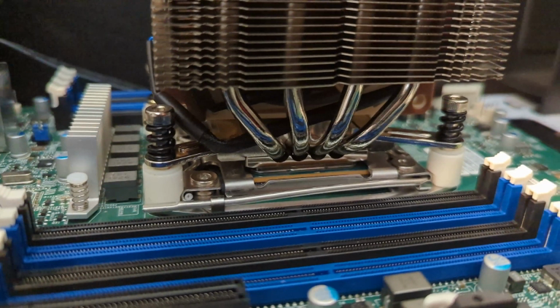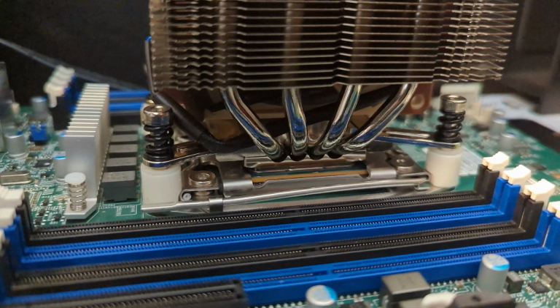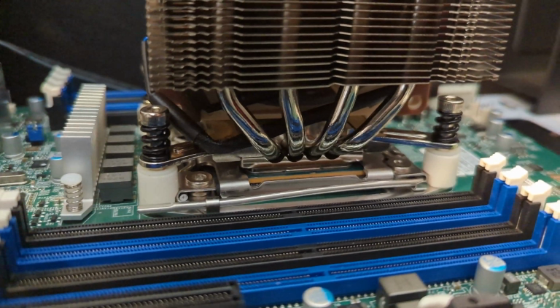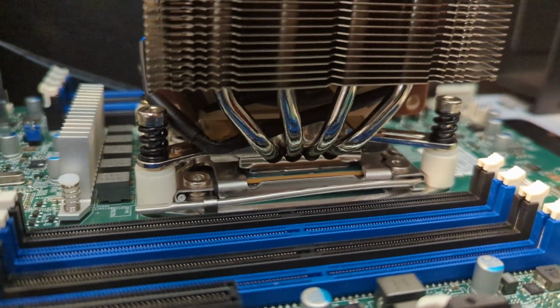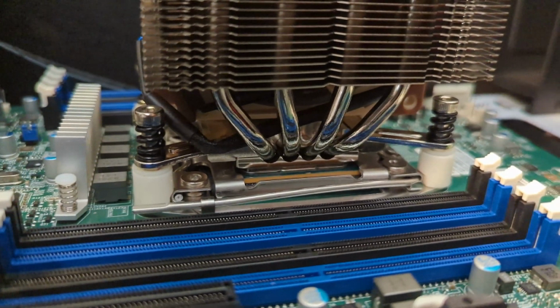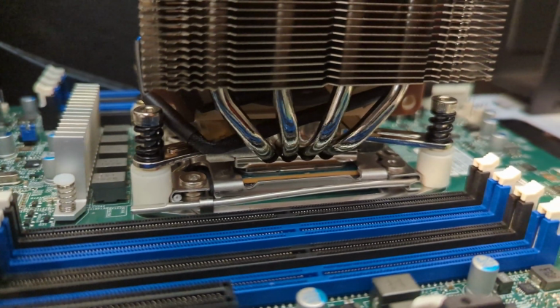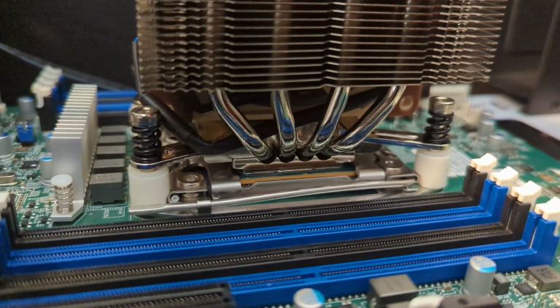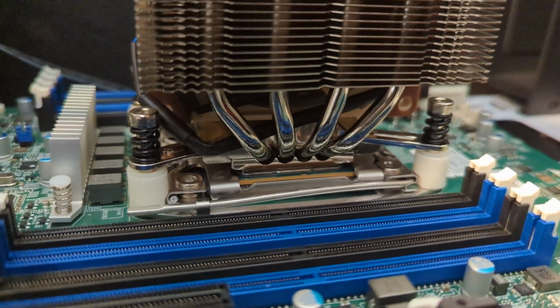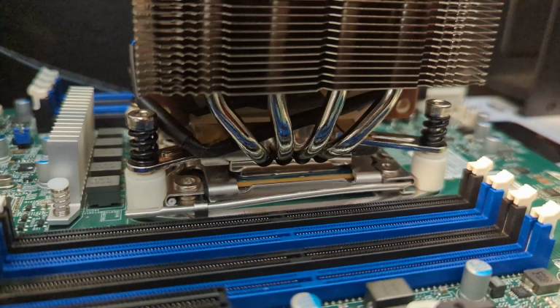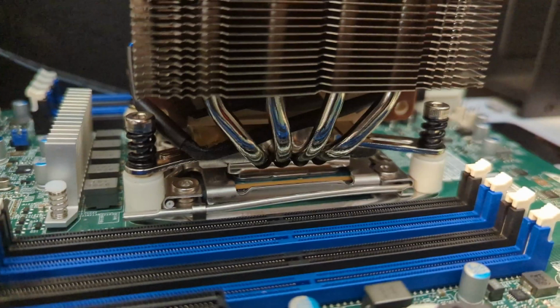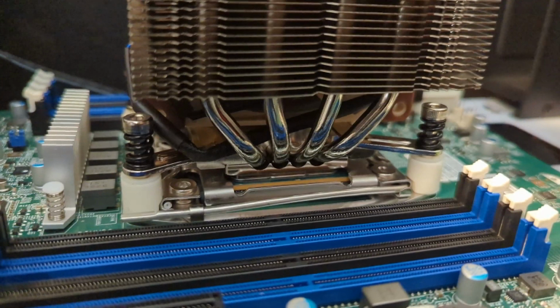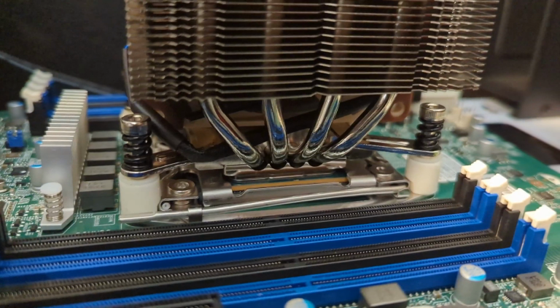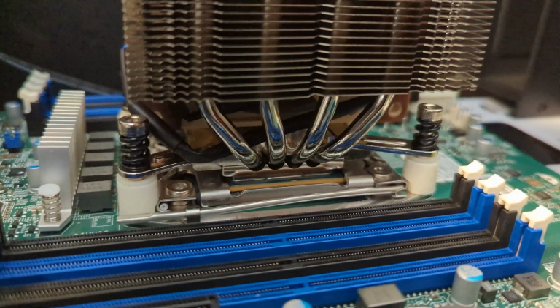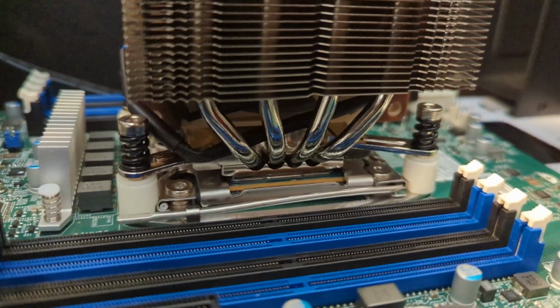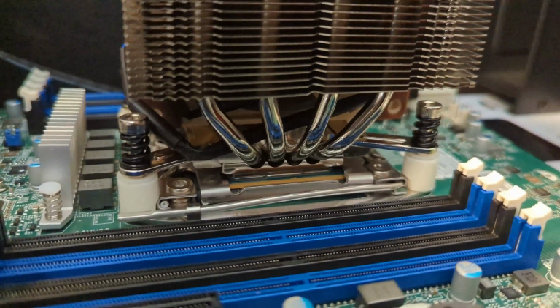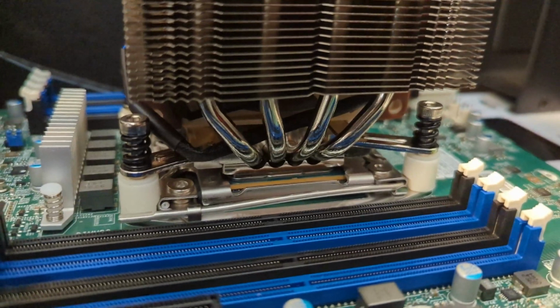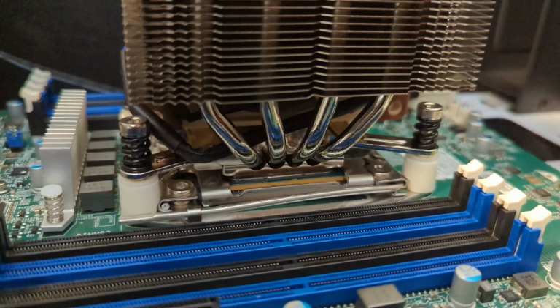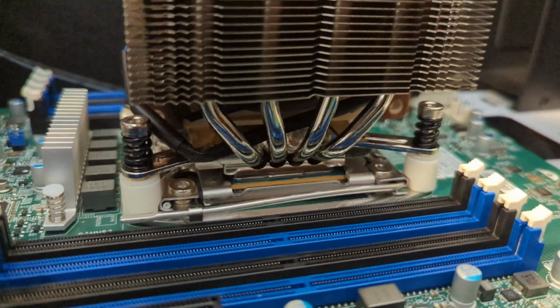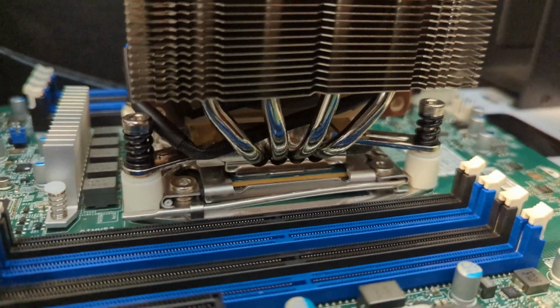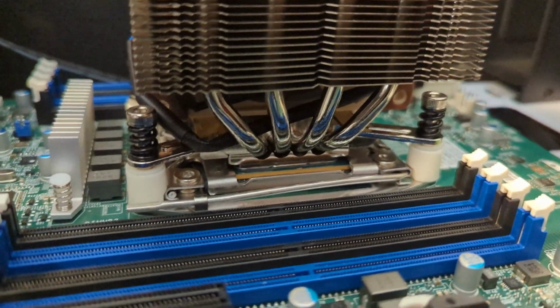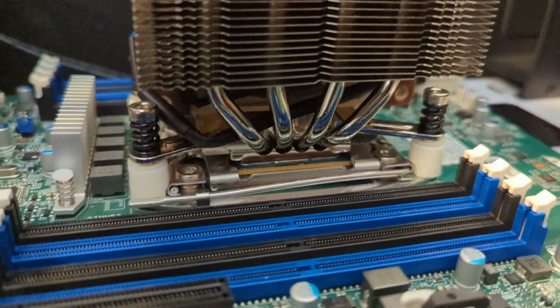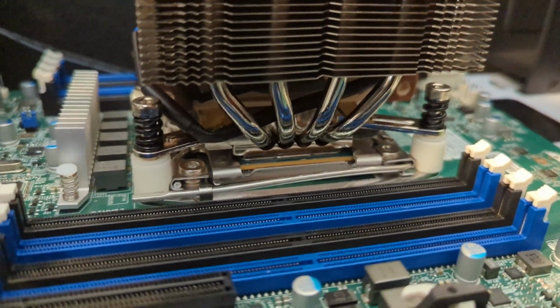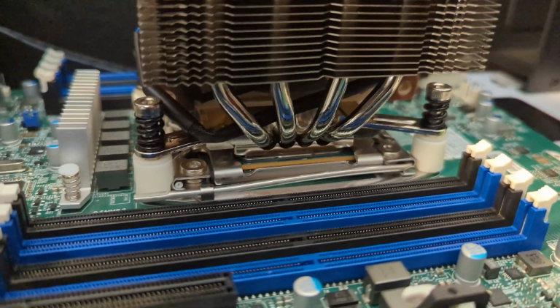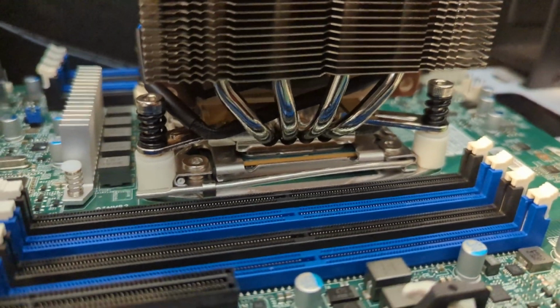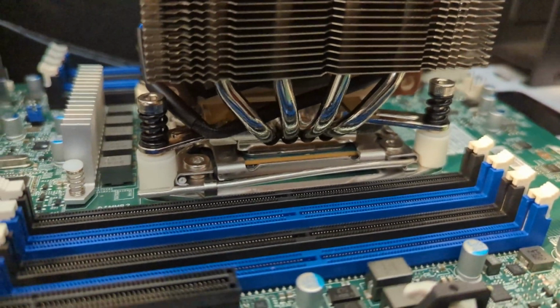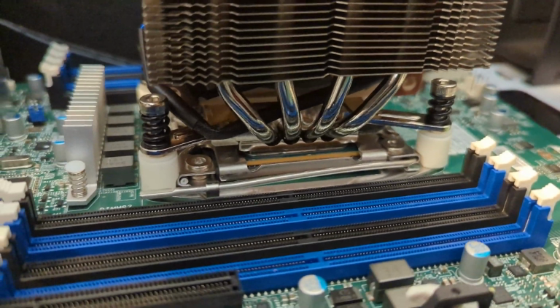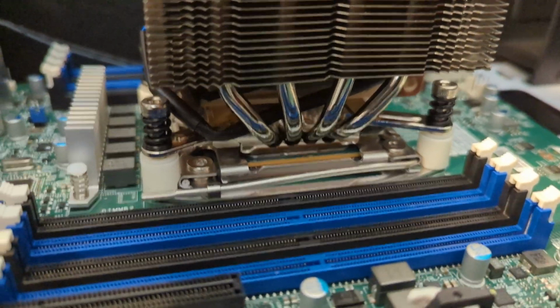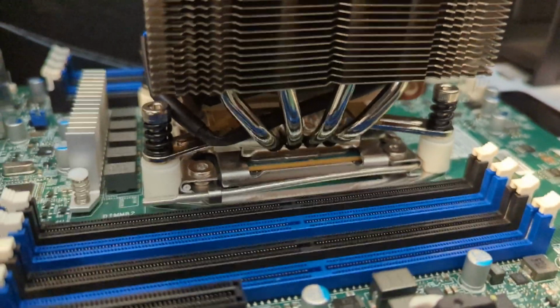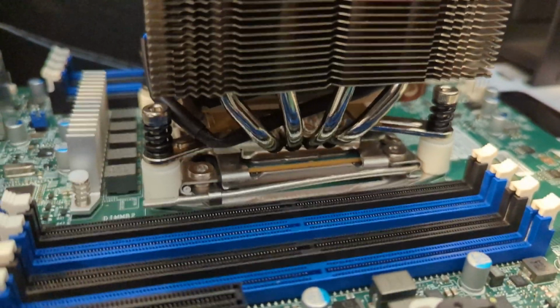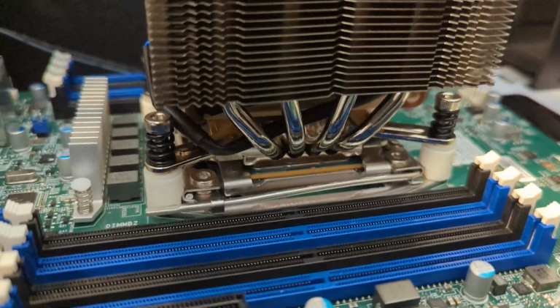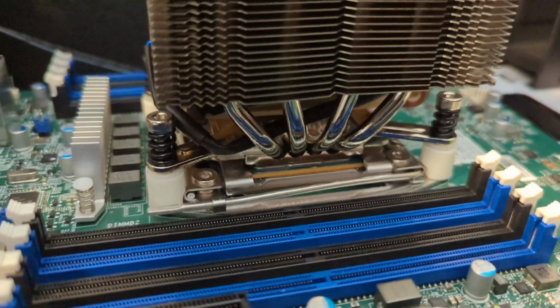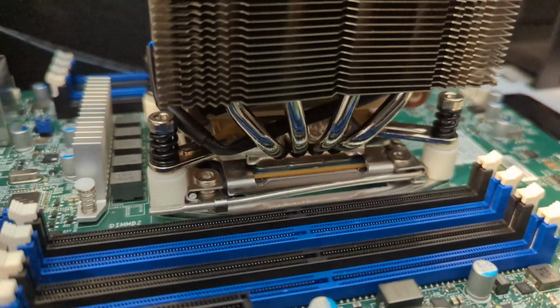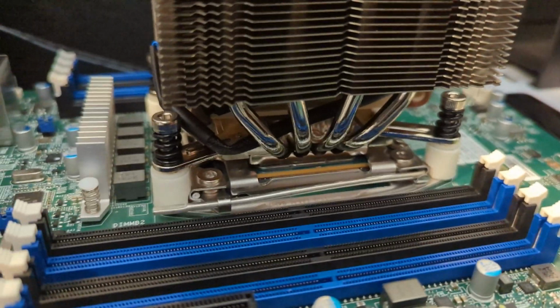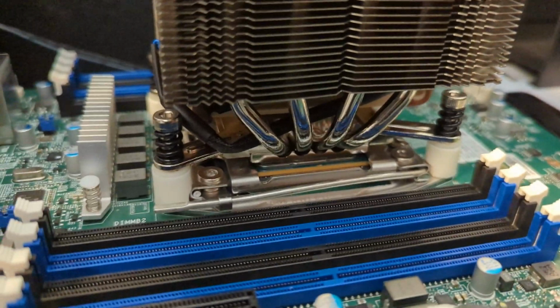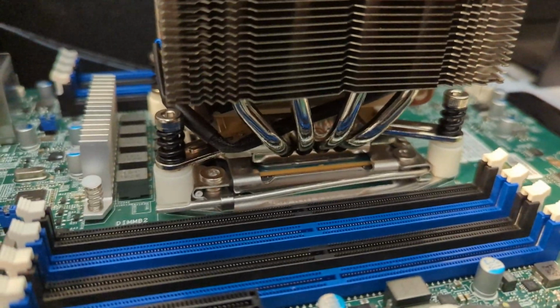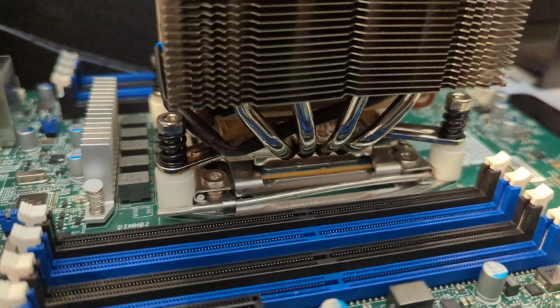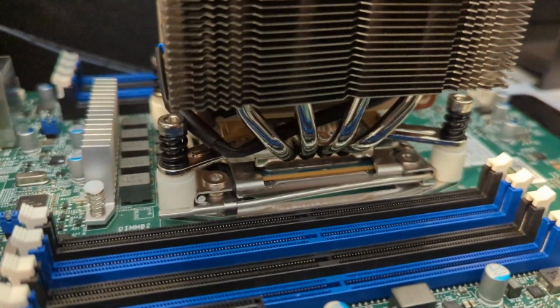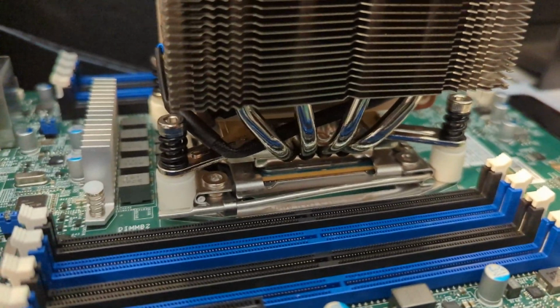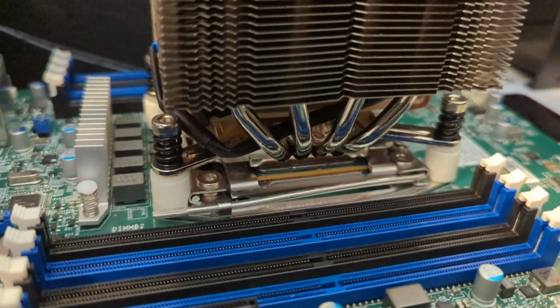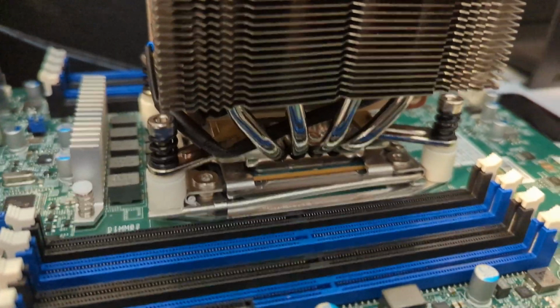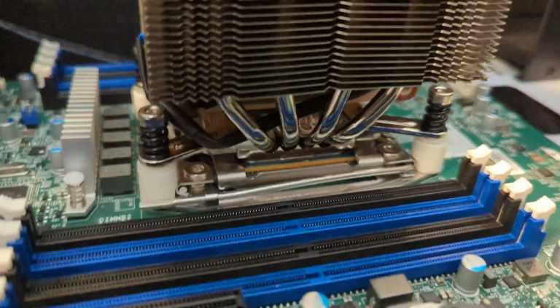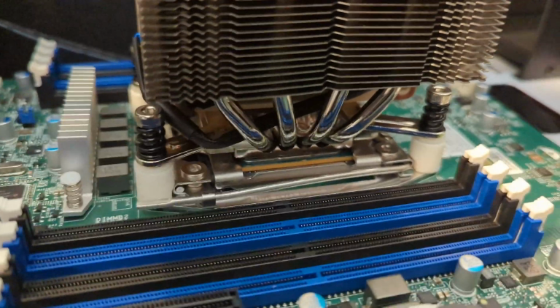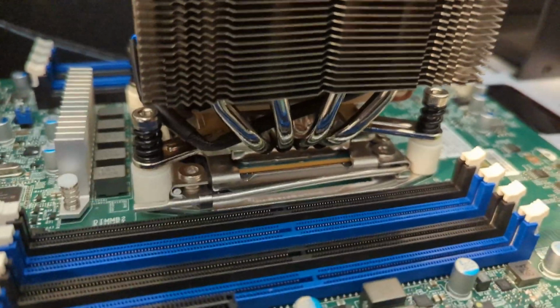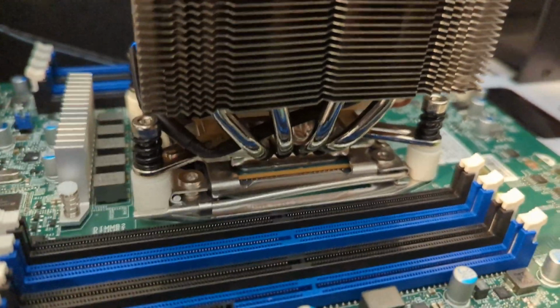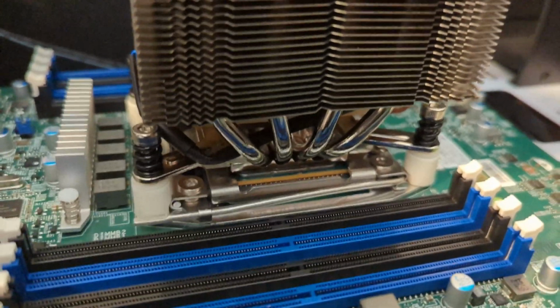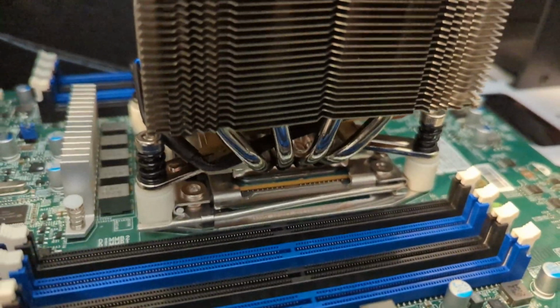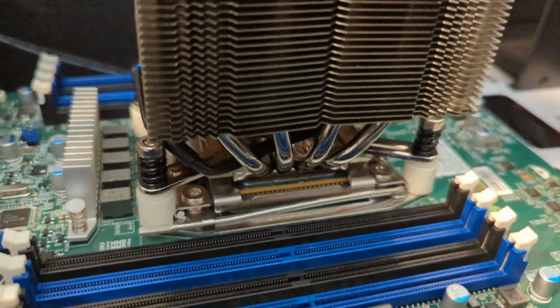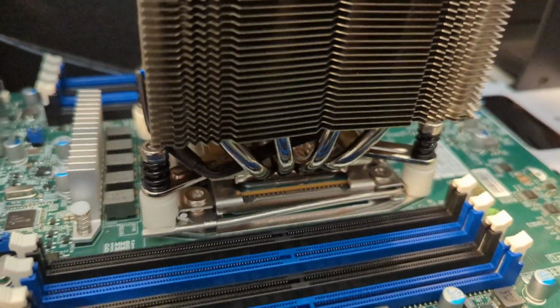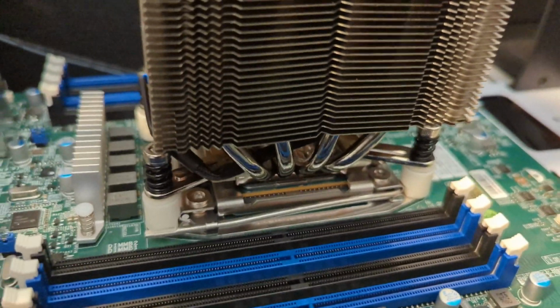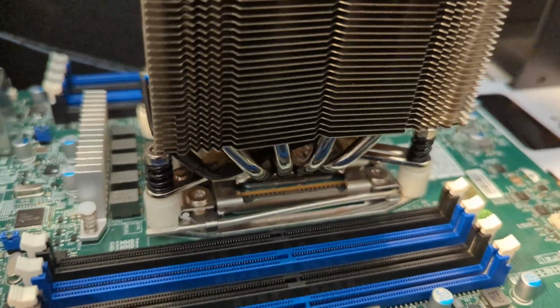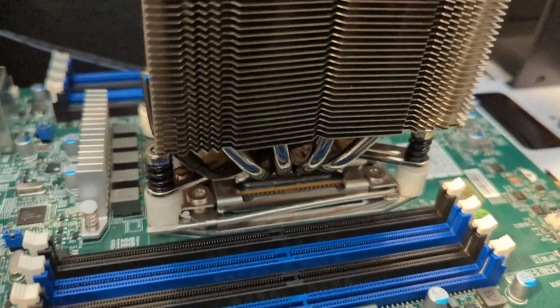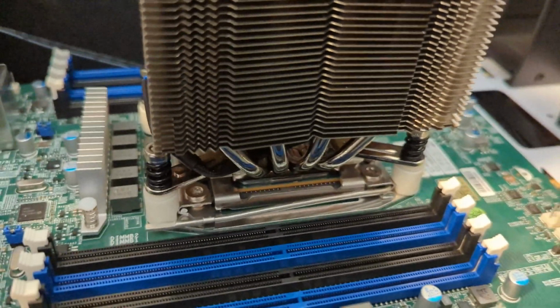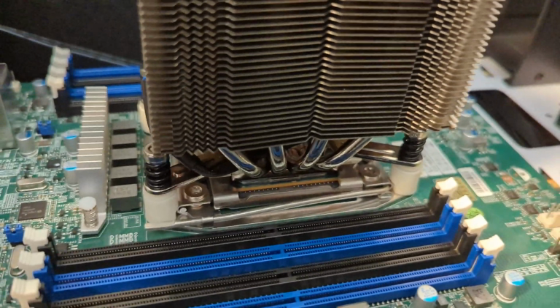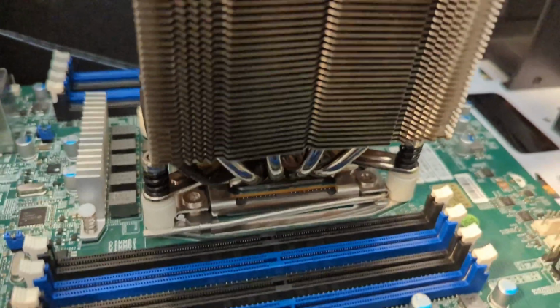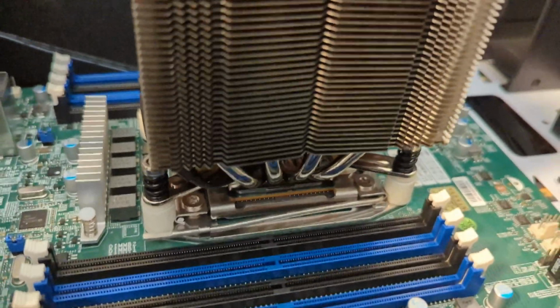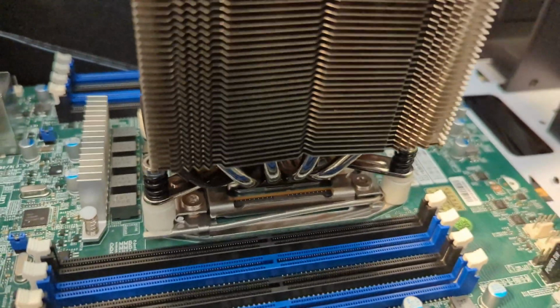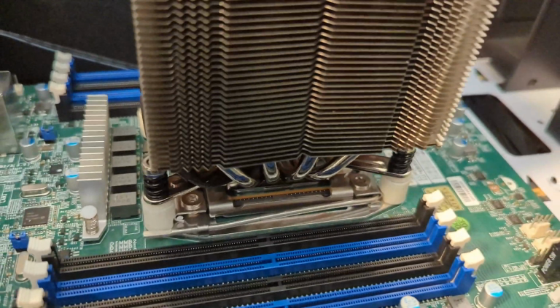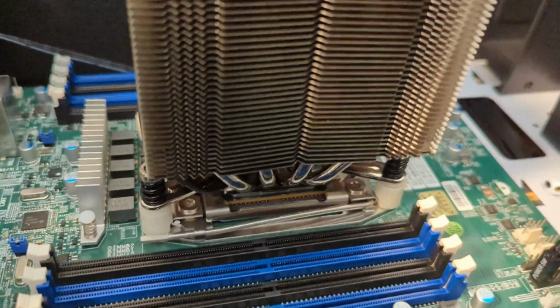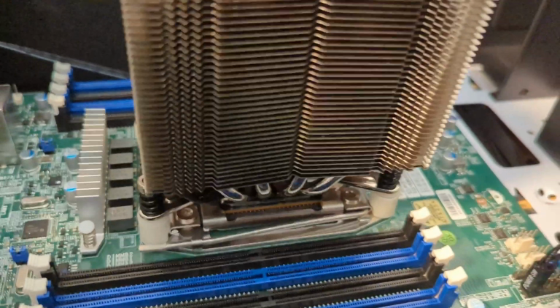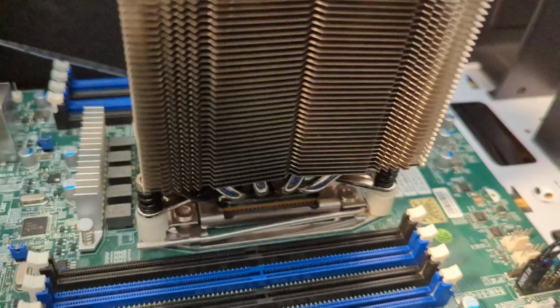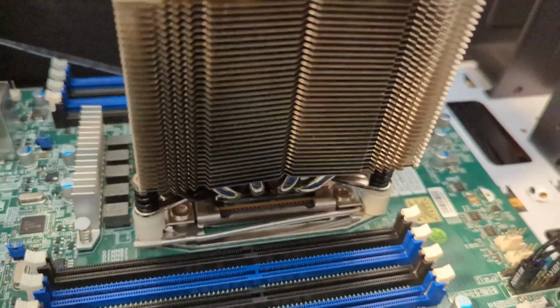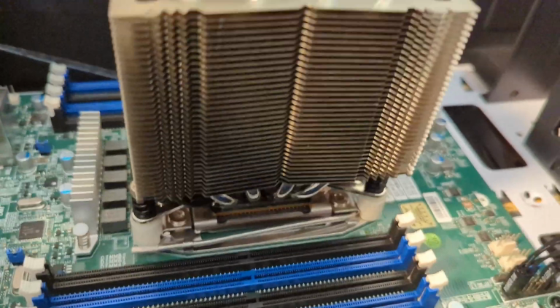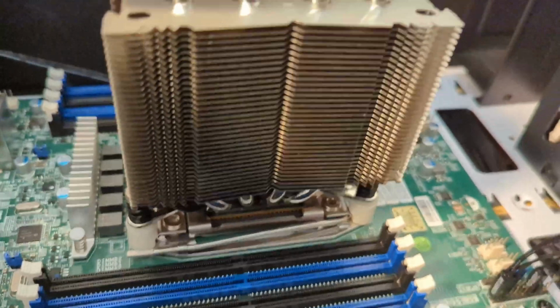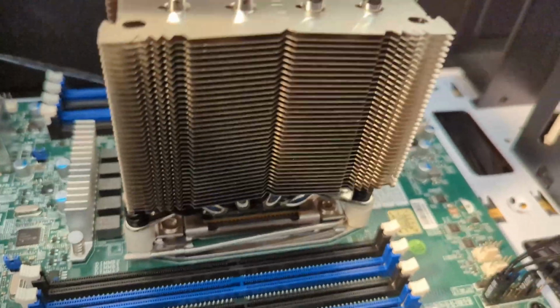So I put the heatsink compound on and used an eighth-inch allen key to tighten it down. That seems to be on there good.